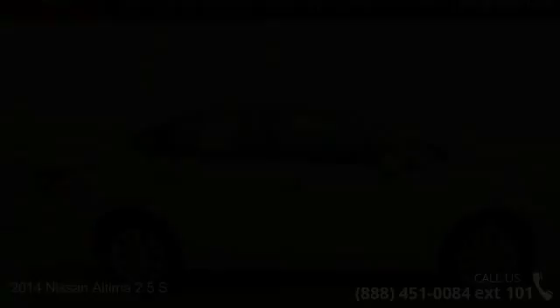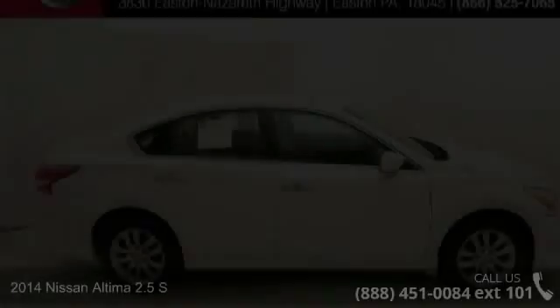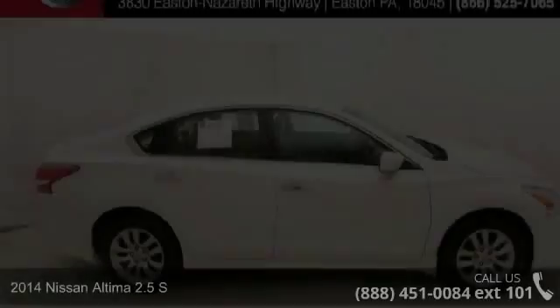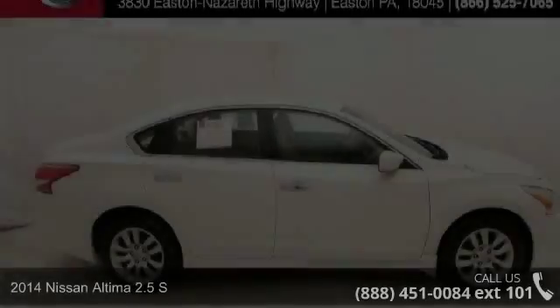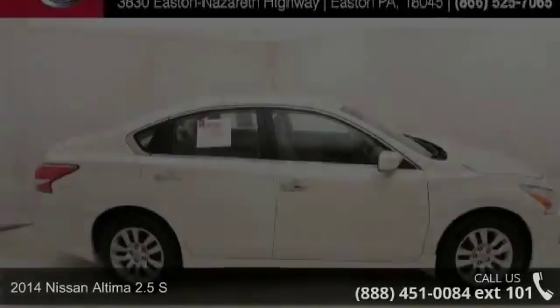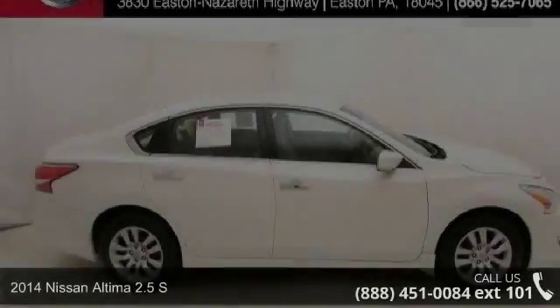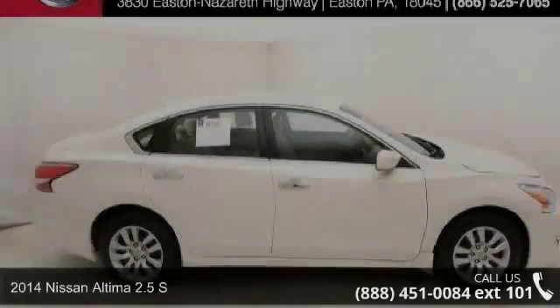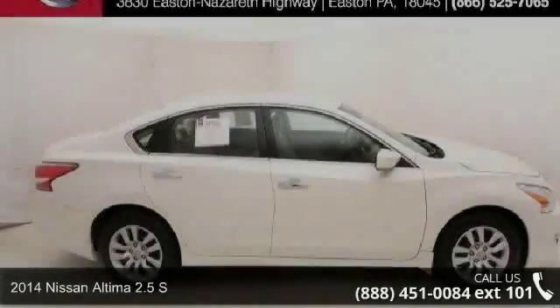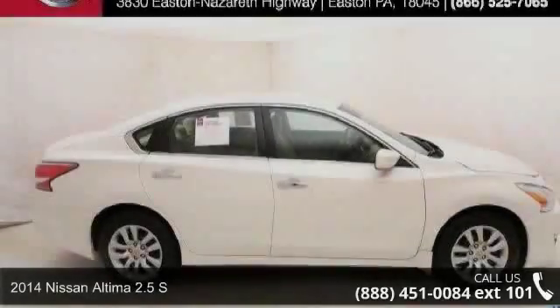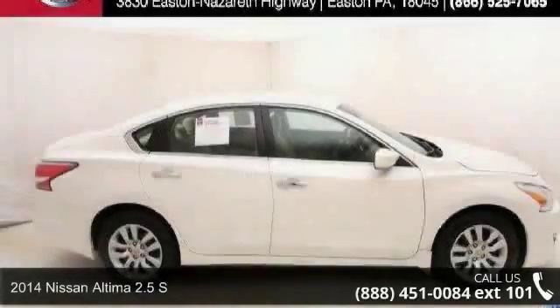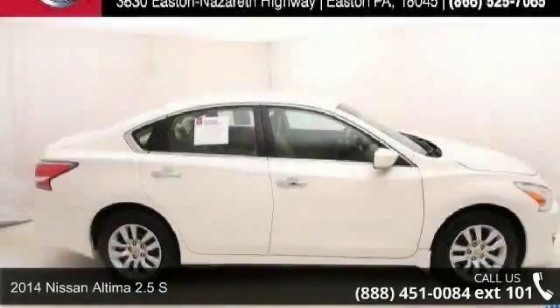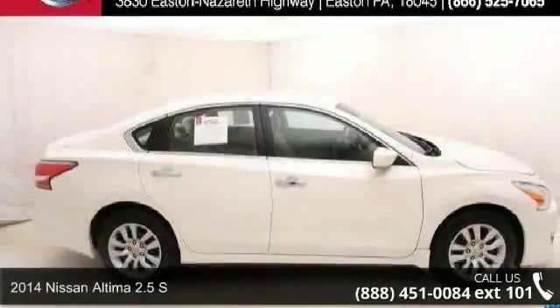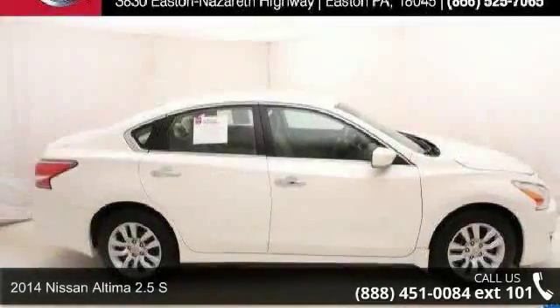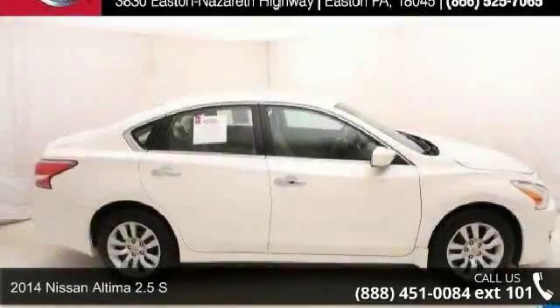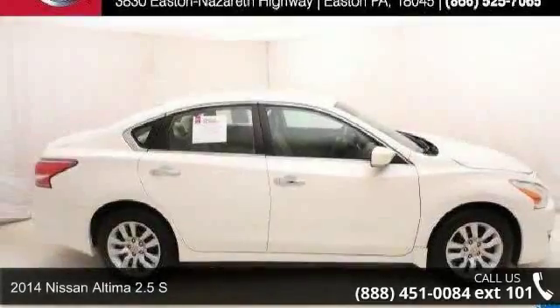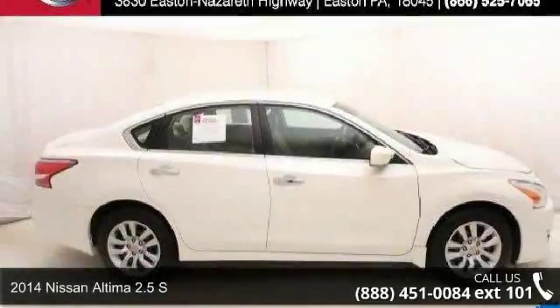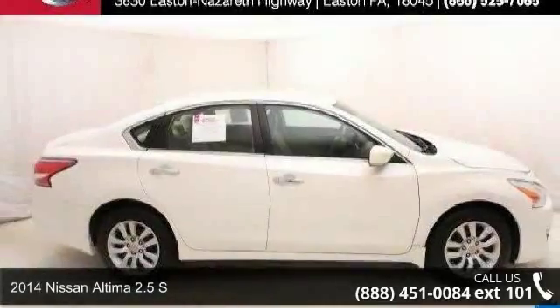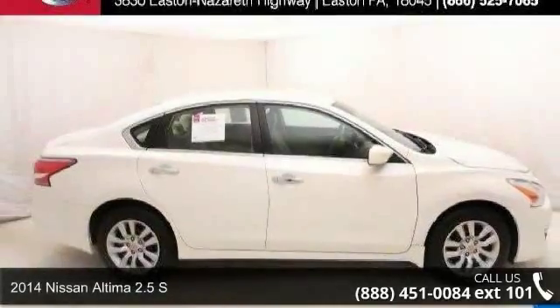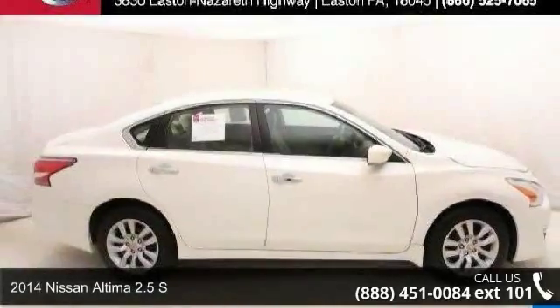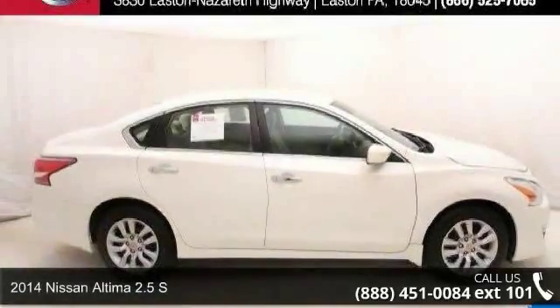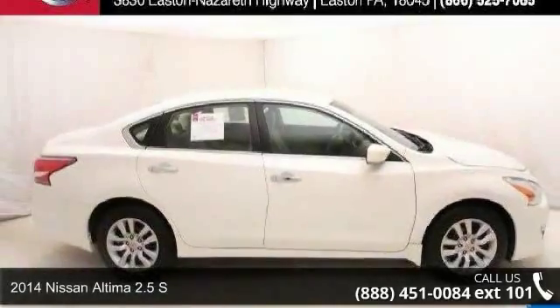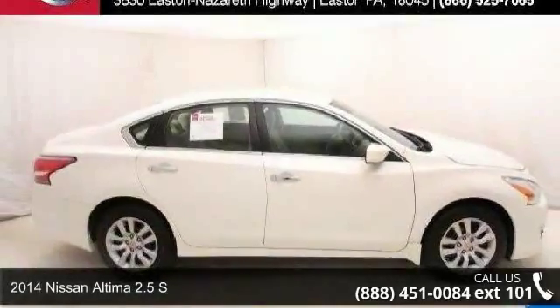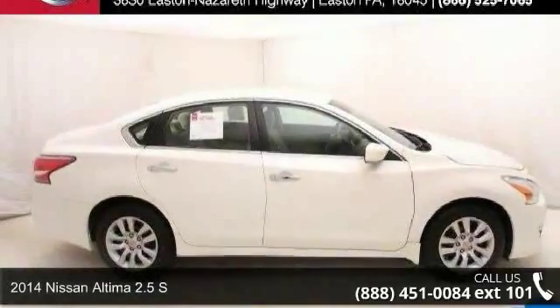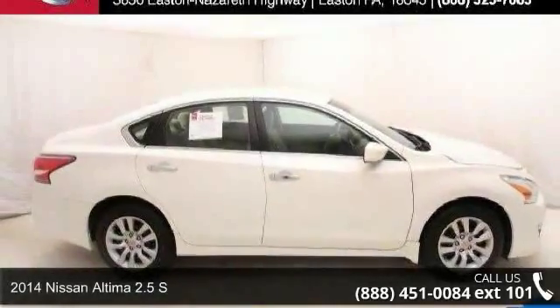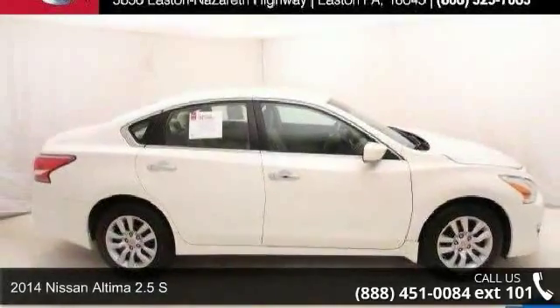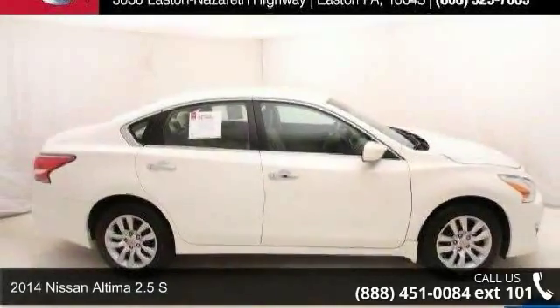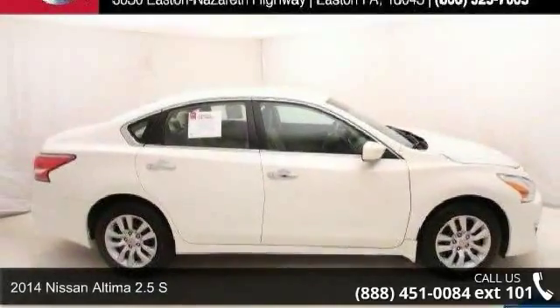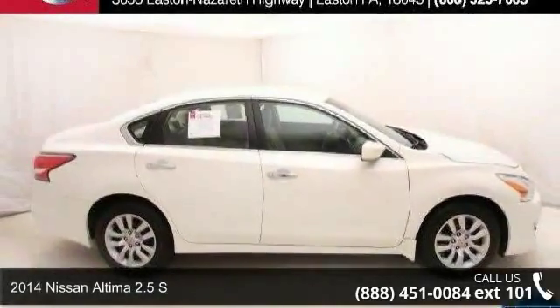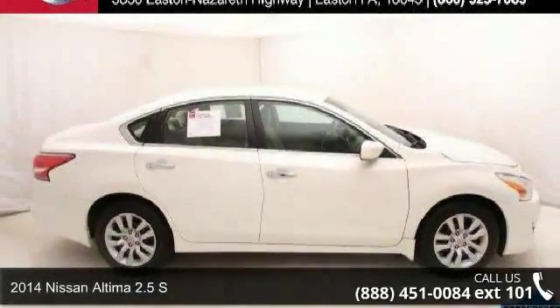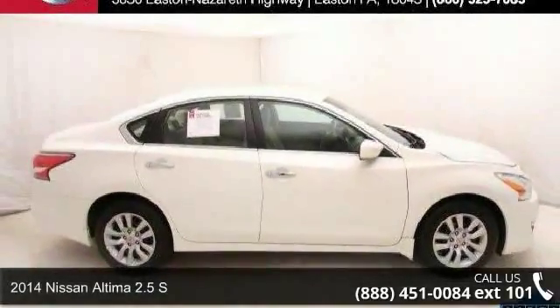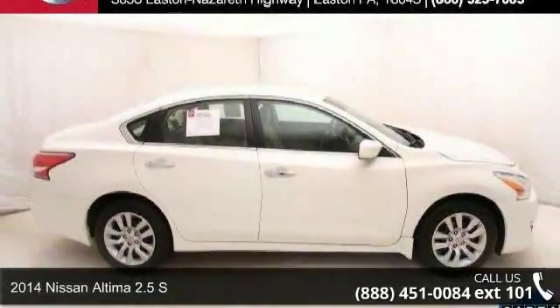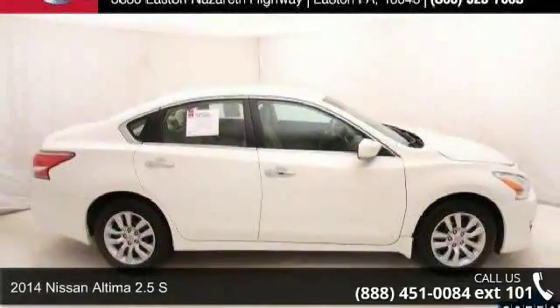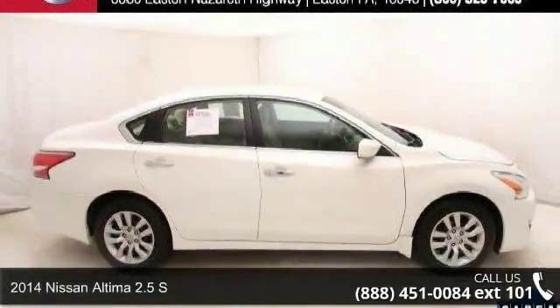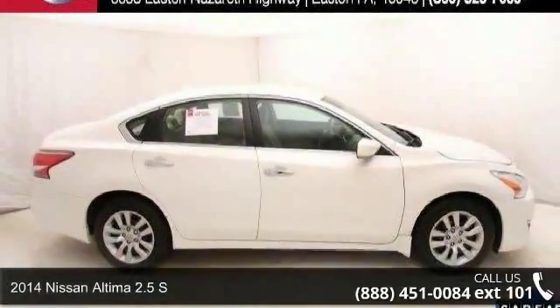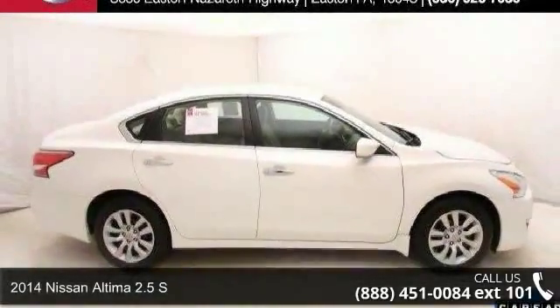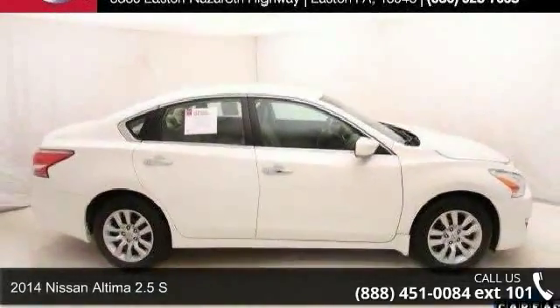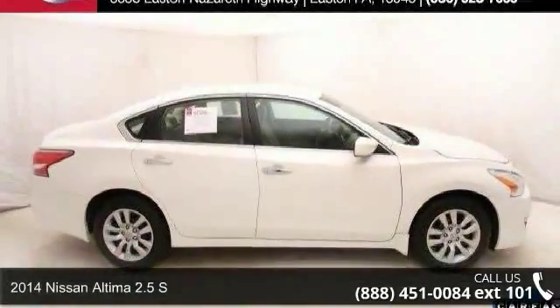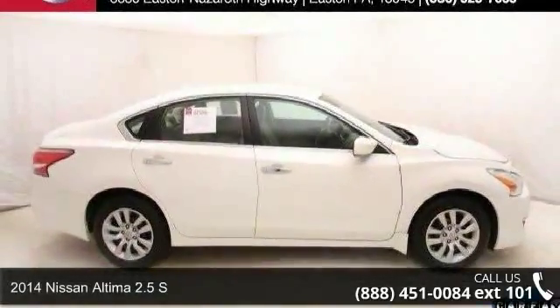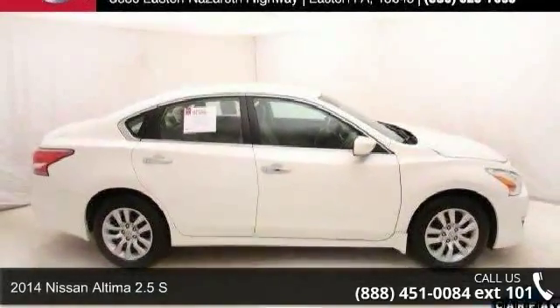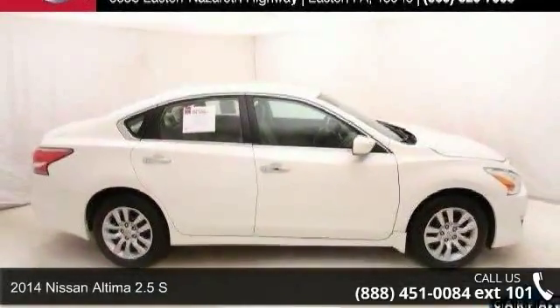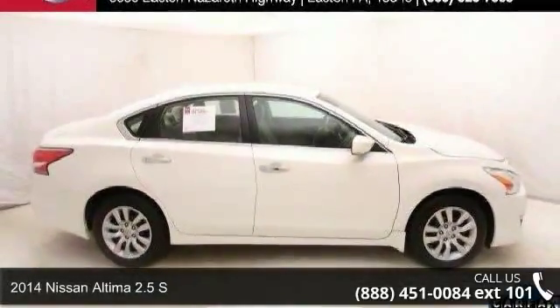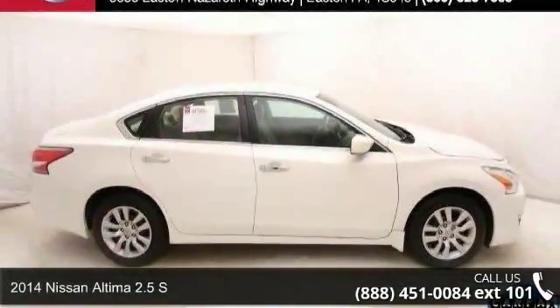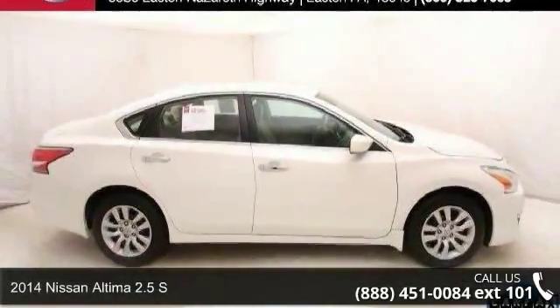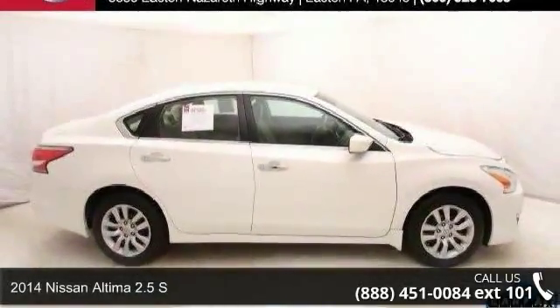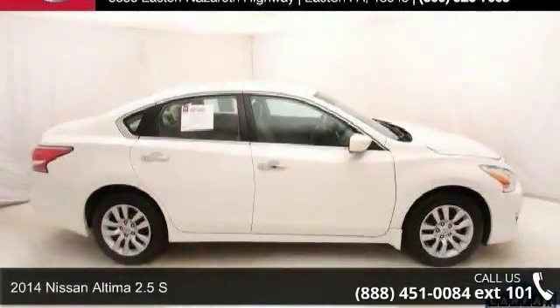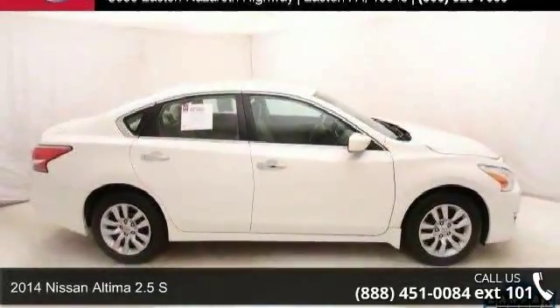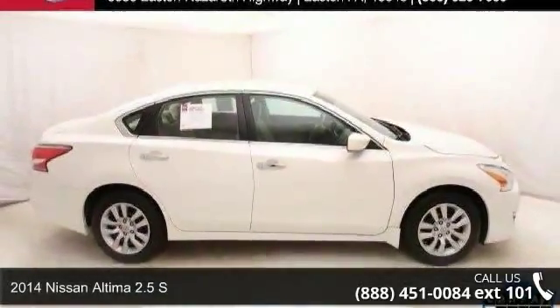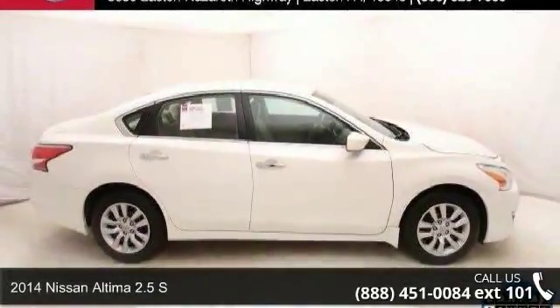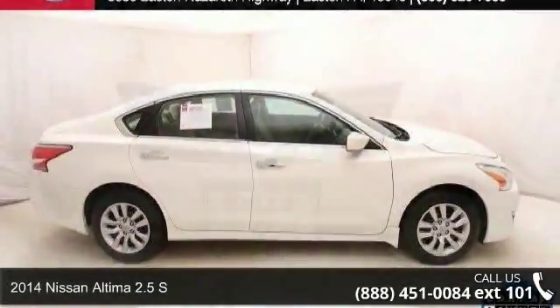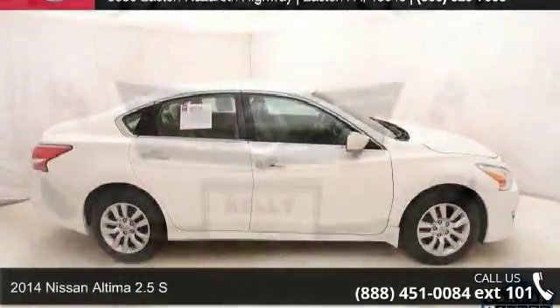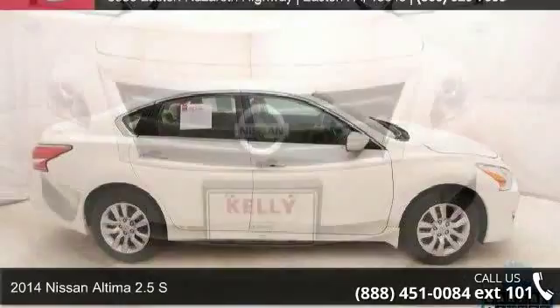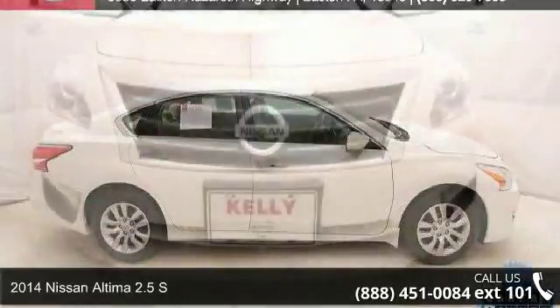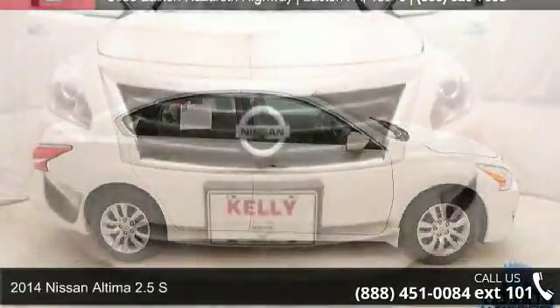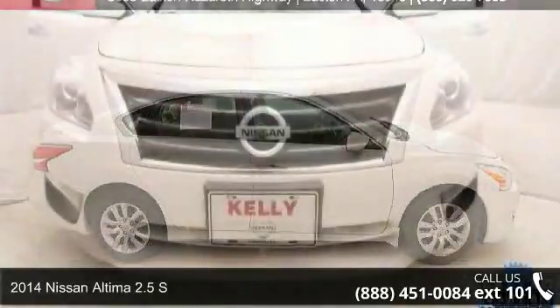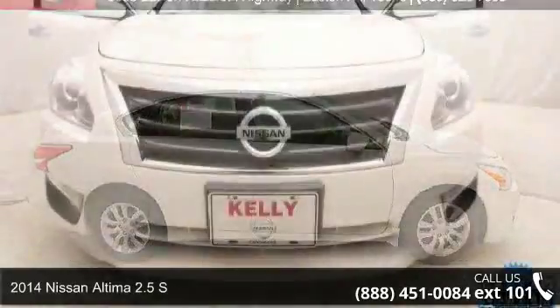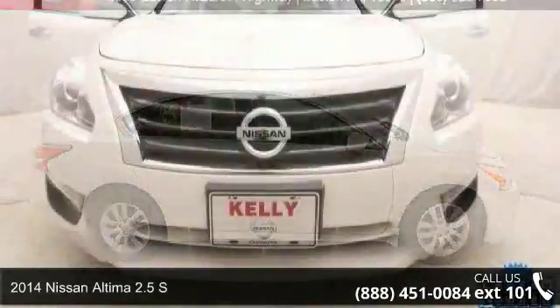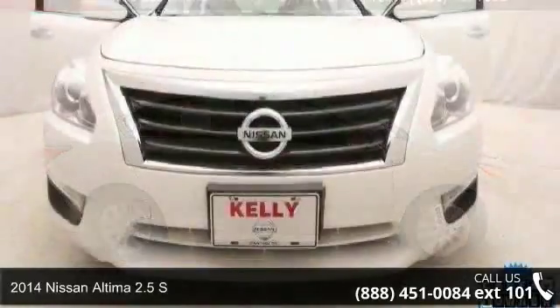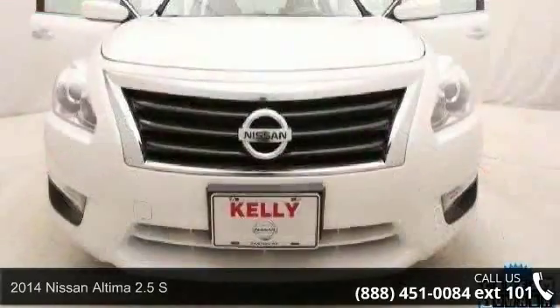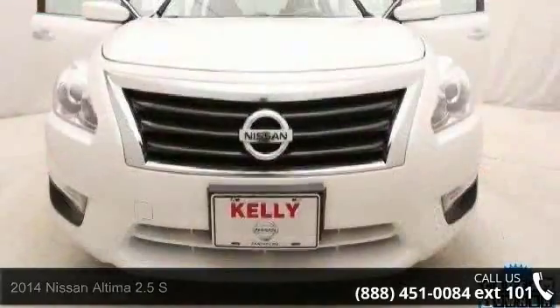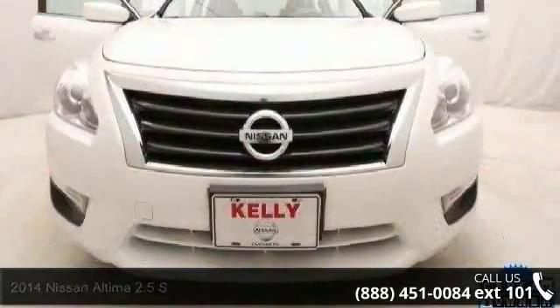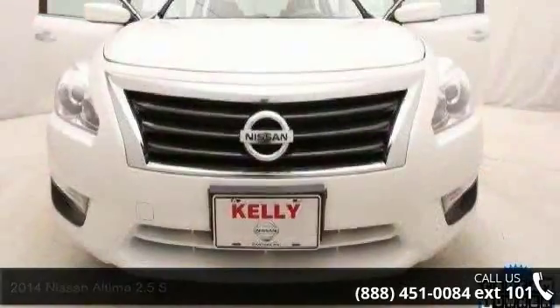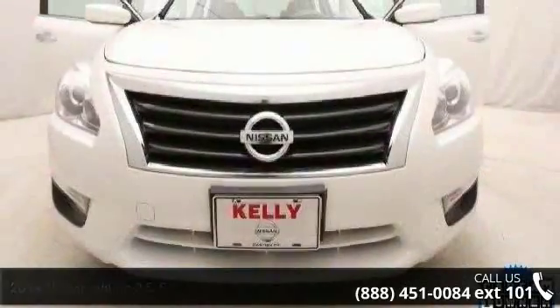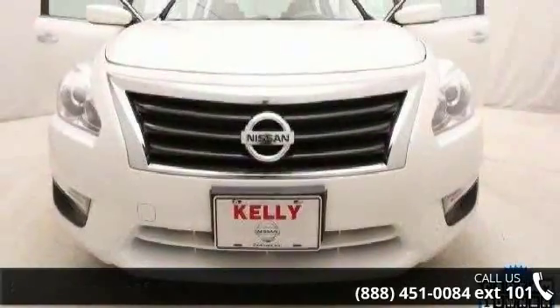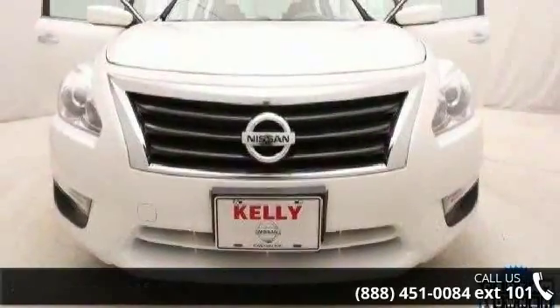Check out this 2014 Nissan Altima. If you are looking for a first-rate auto, this one could be yours today.